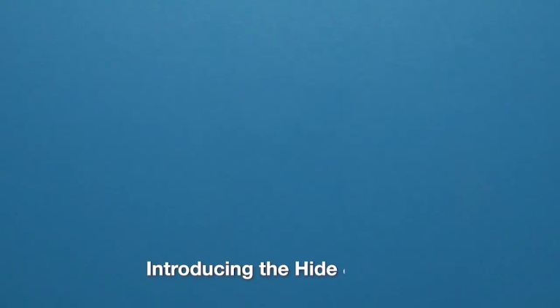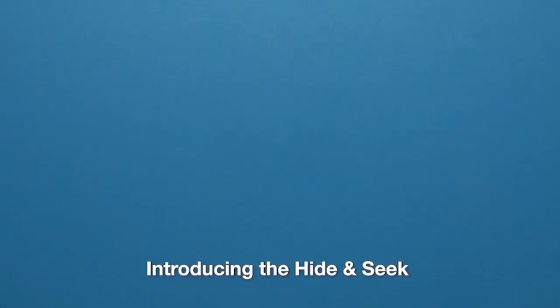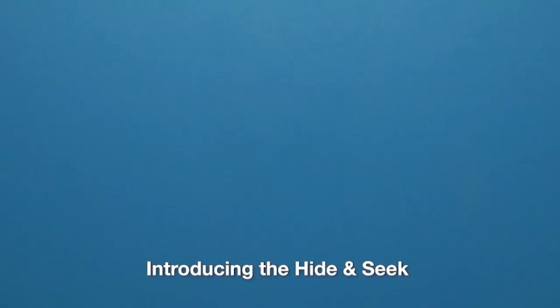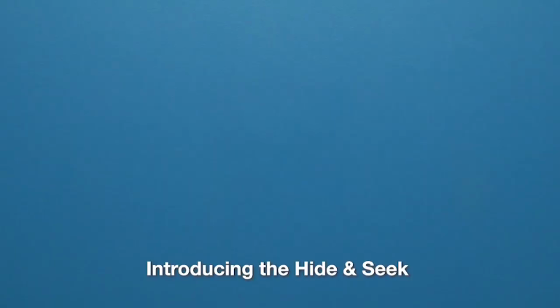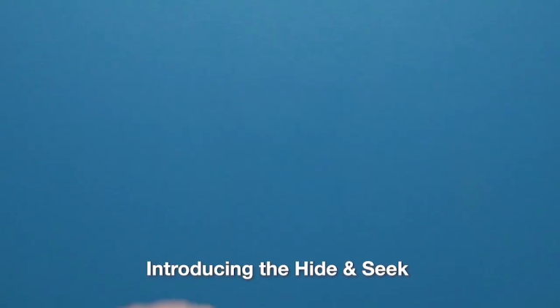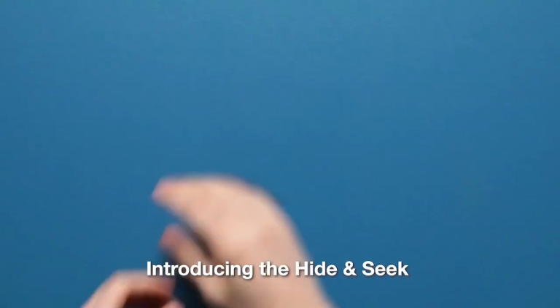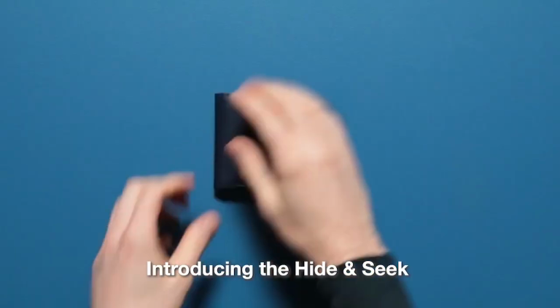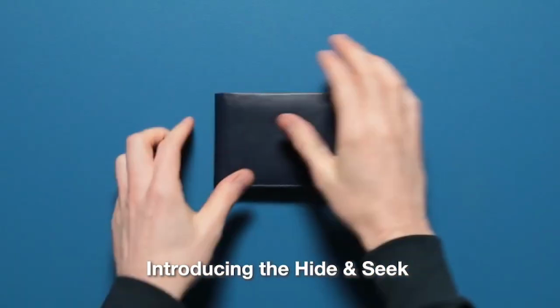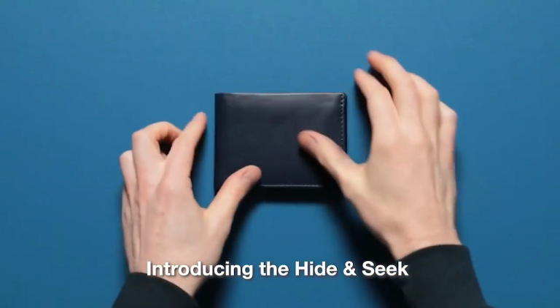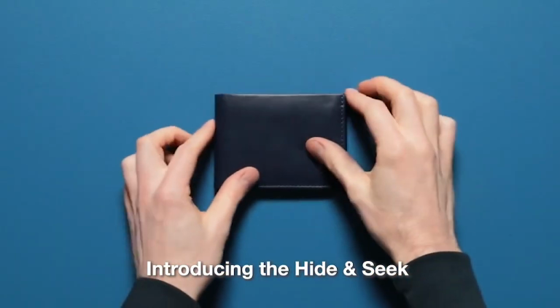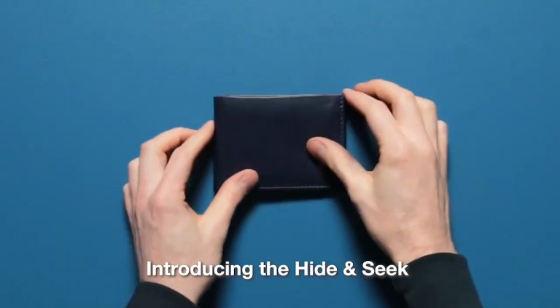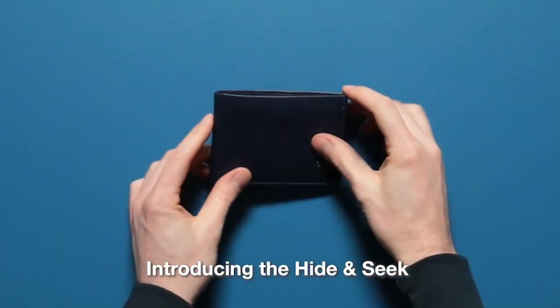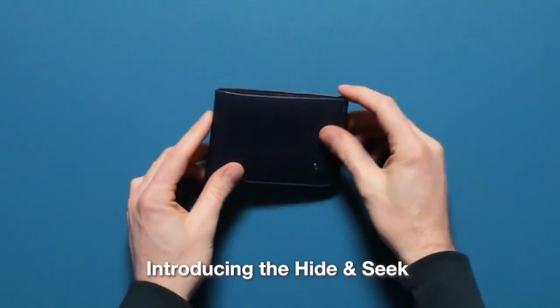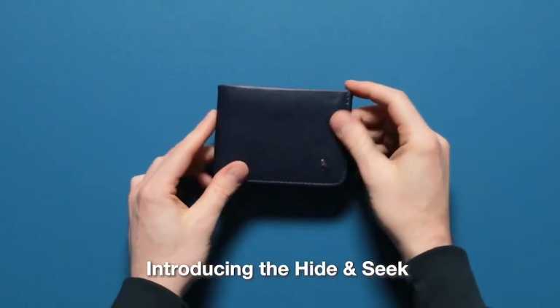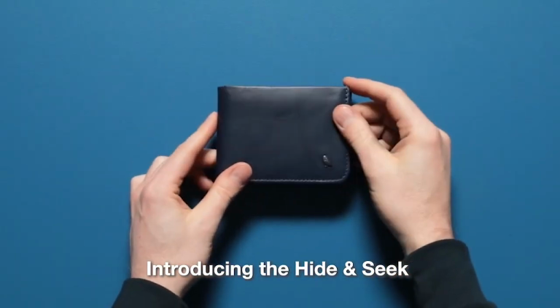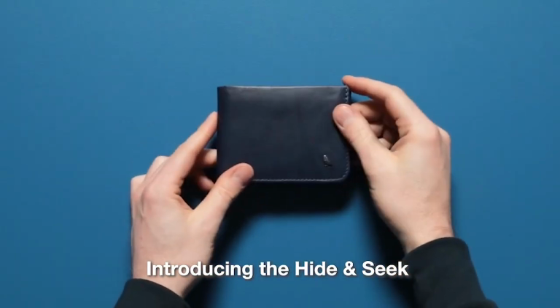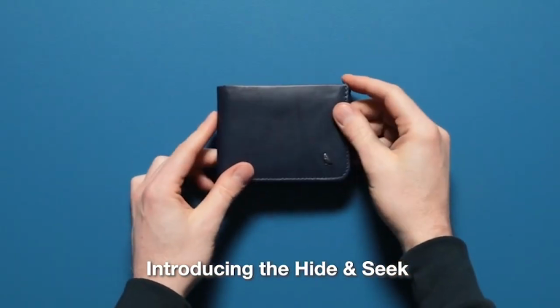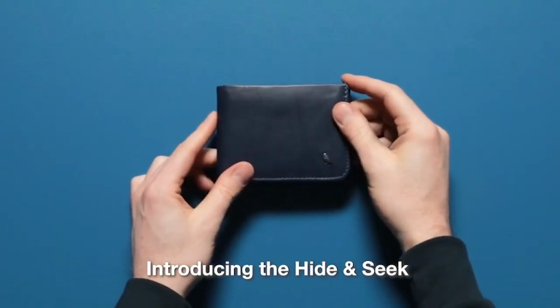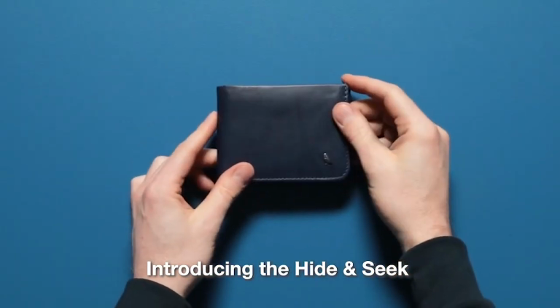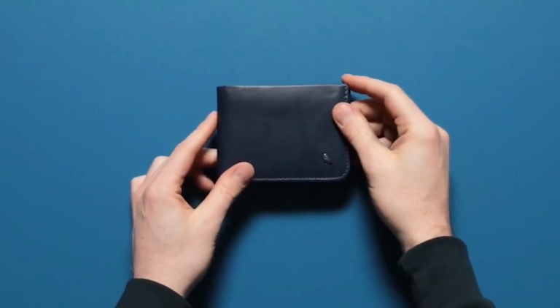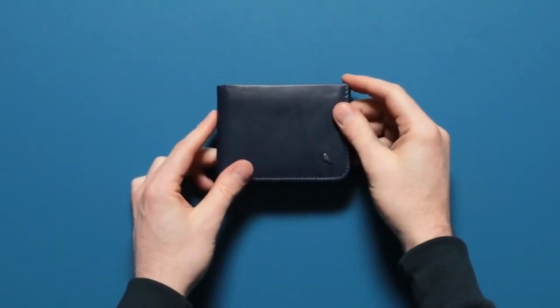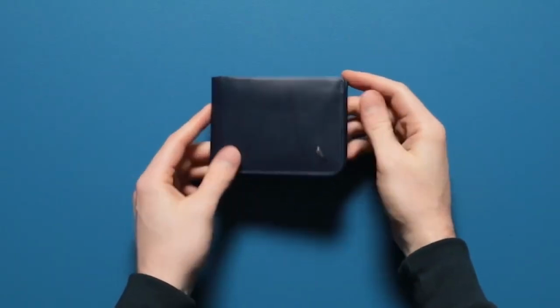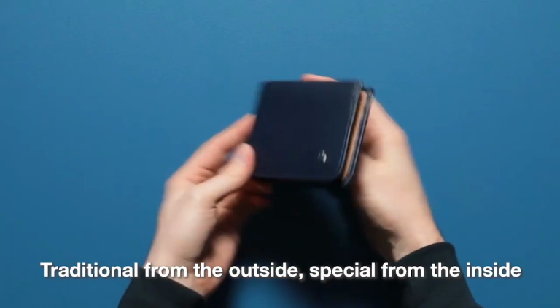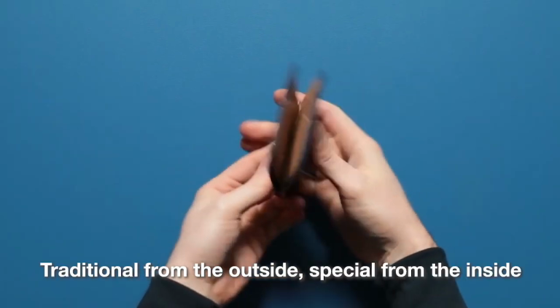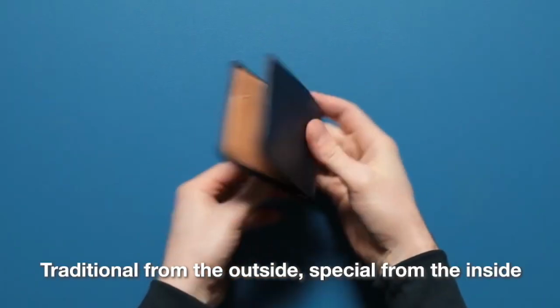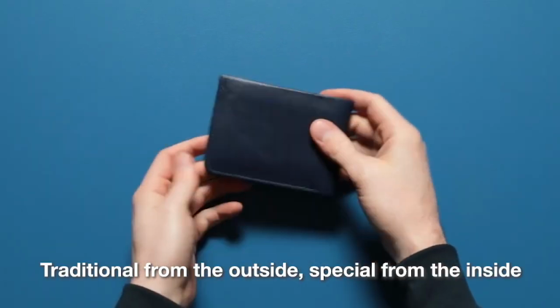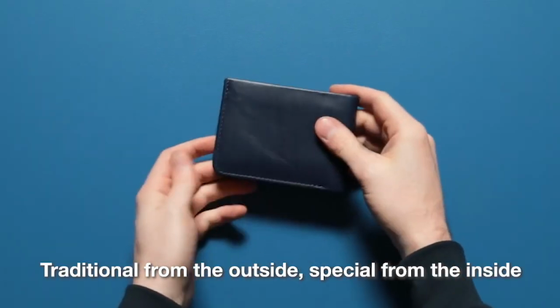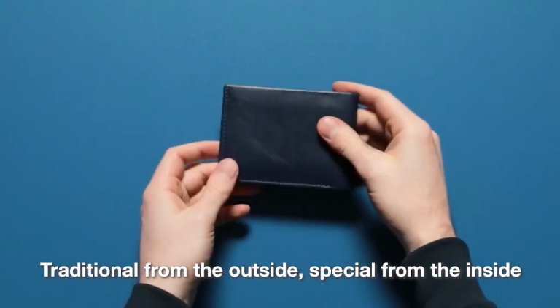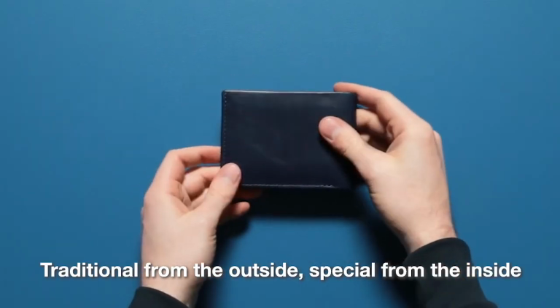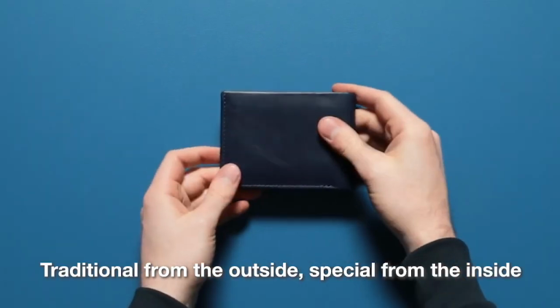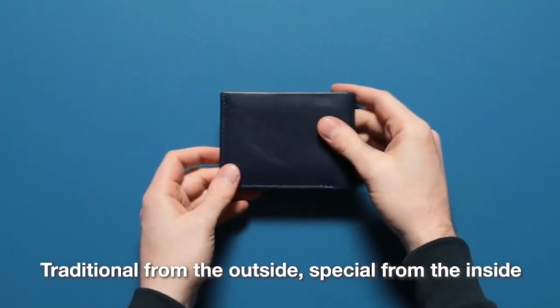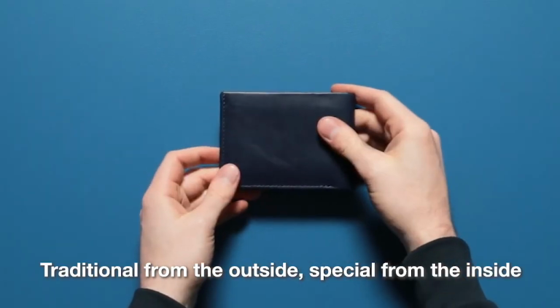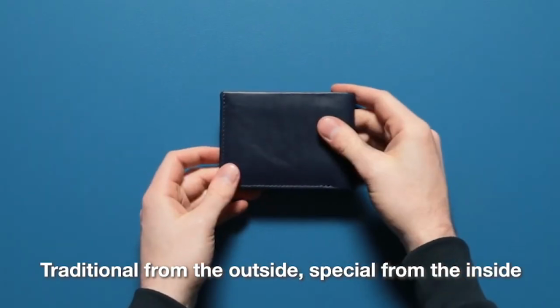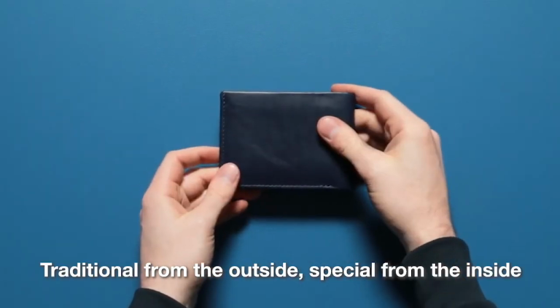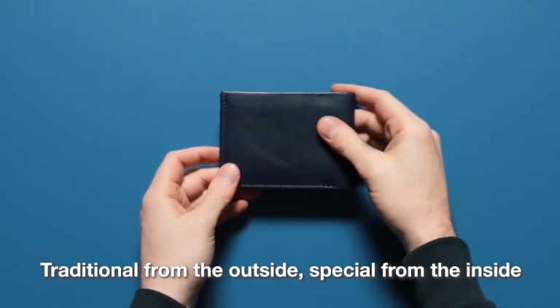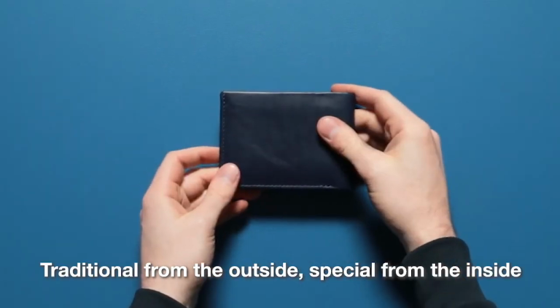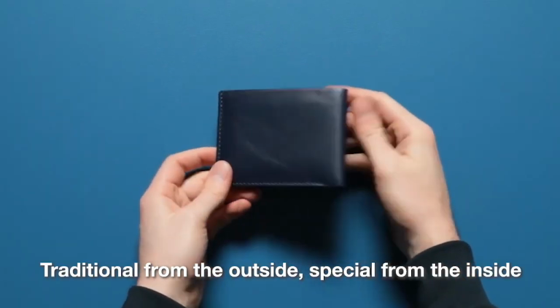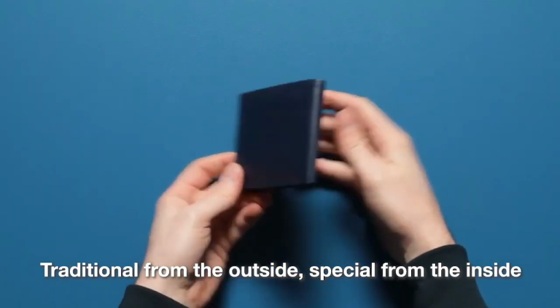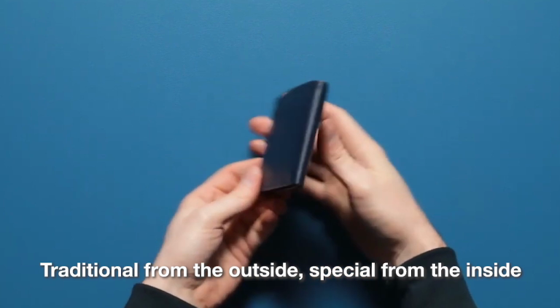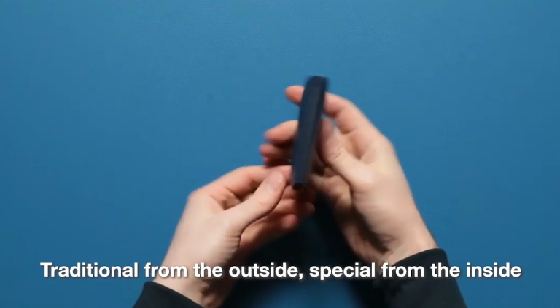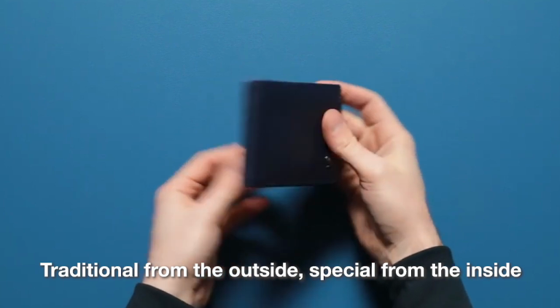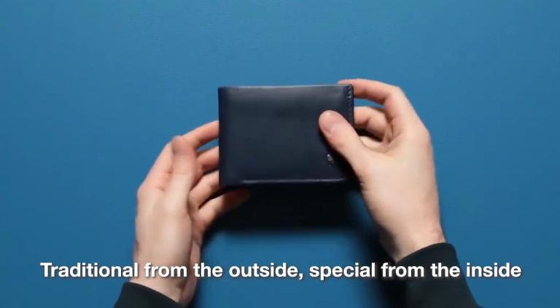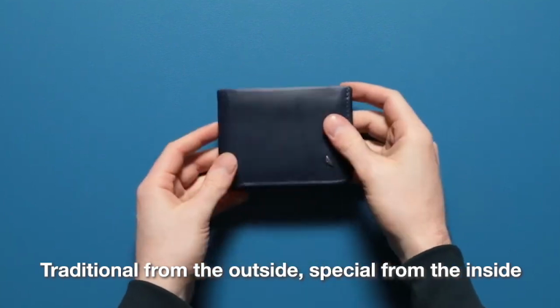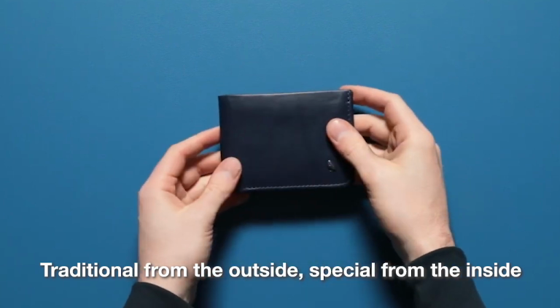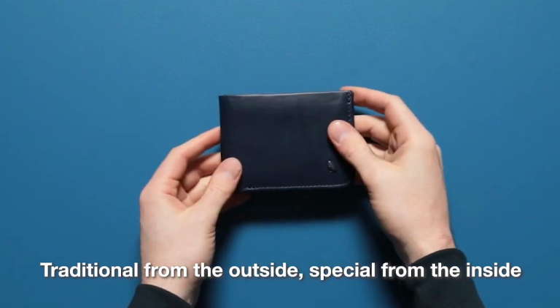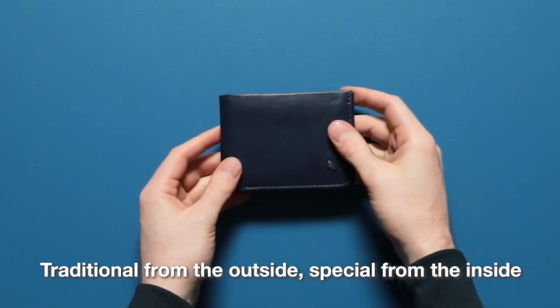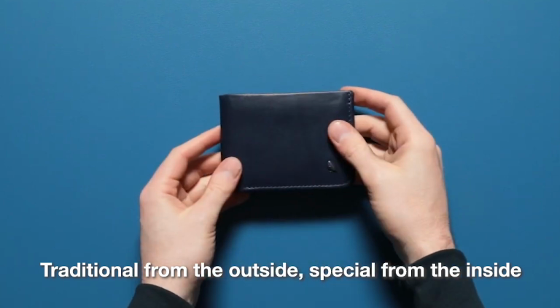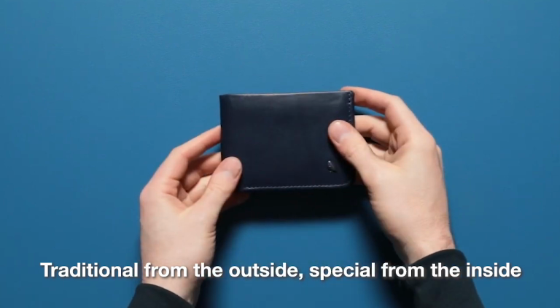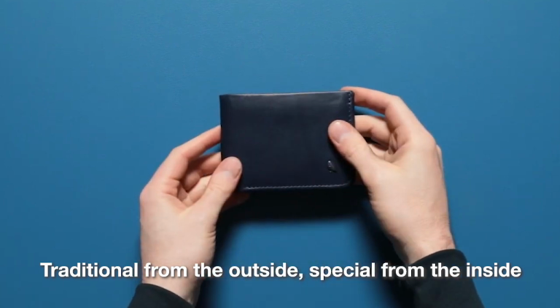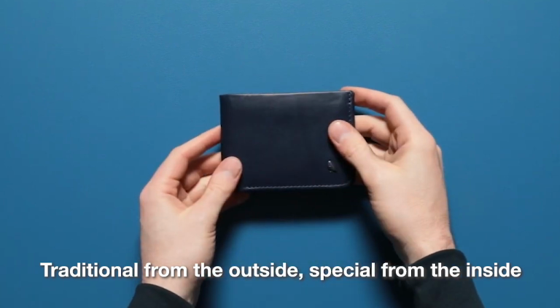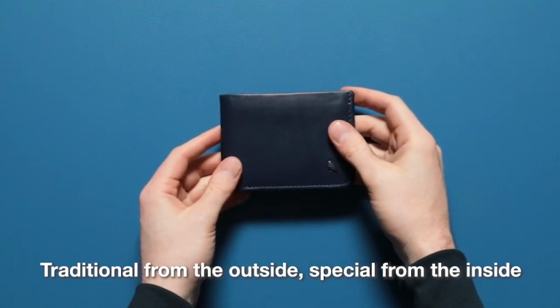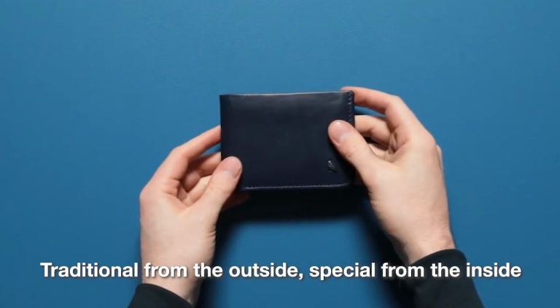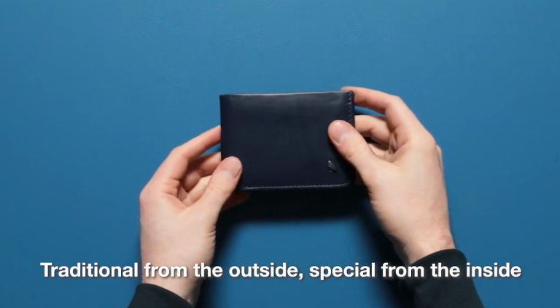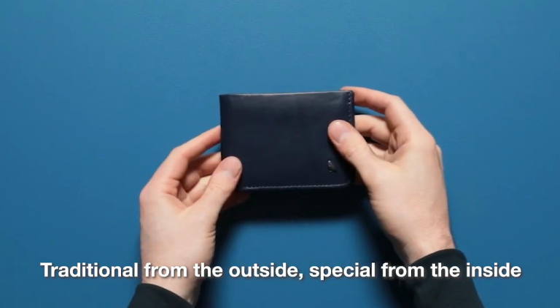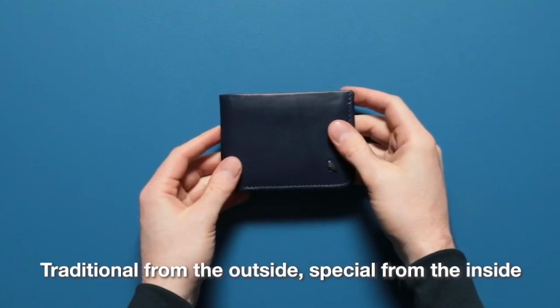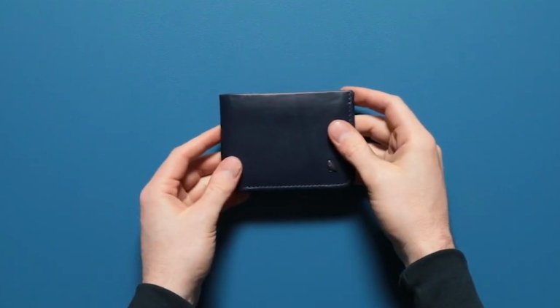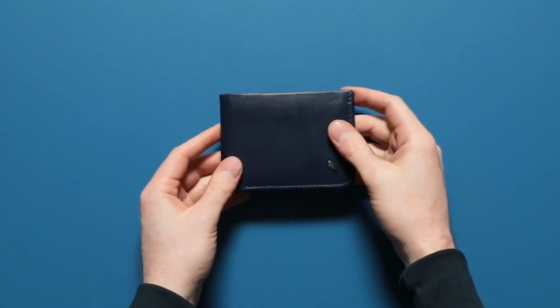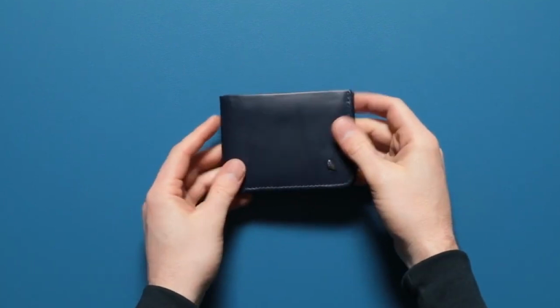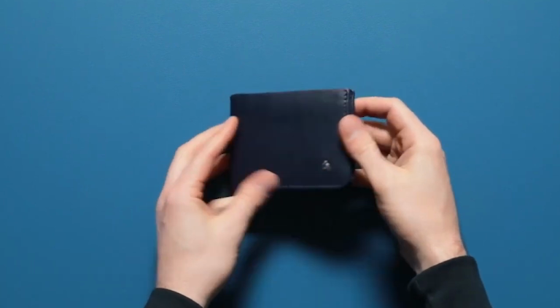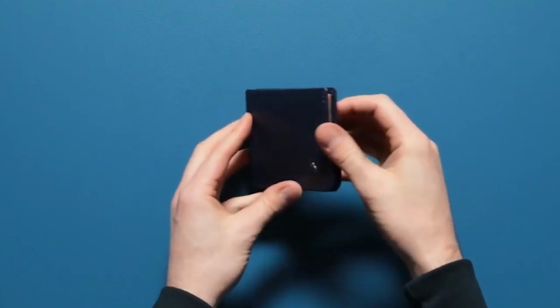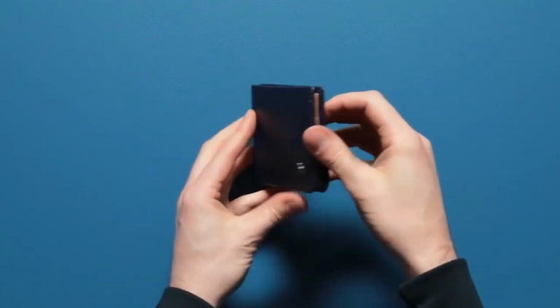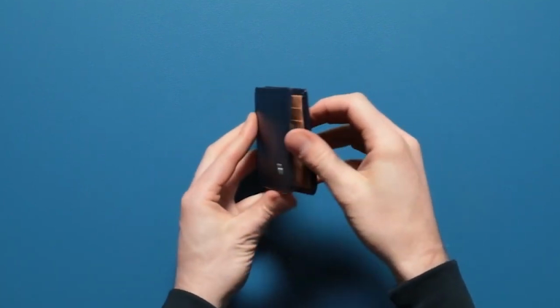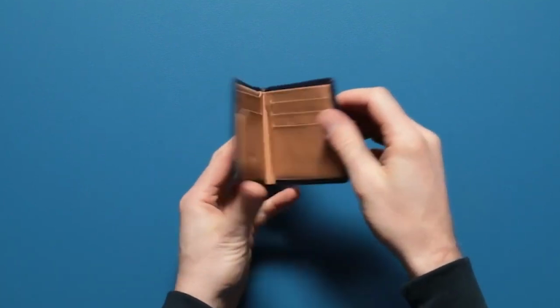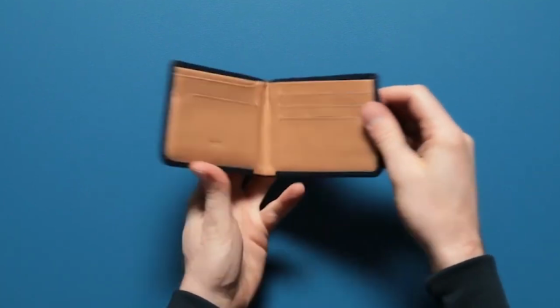Introducing the Hide-and-Seek from Bellroy. A traditional wallet on the outside, it hides a few tricks on the inside. Let's take a look.